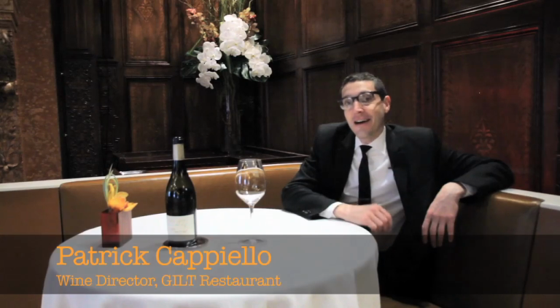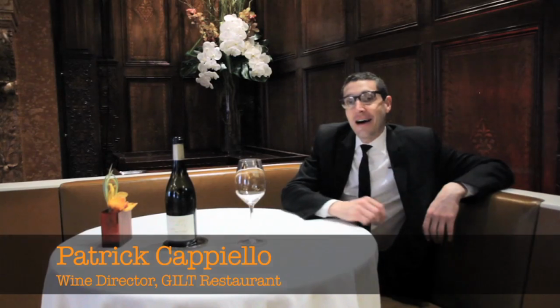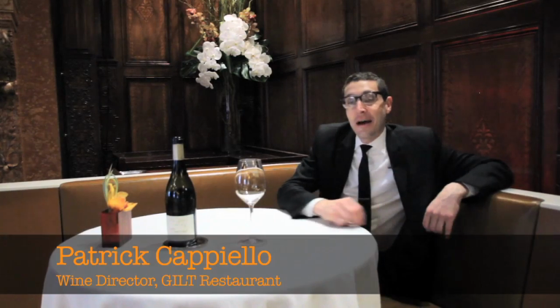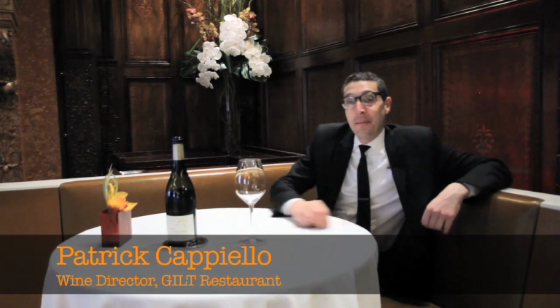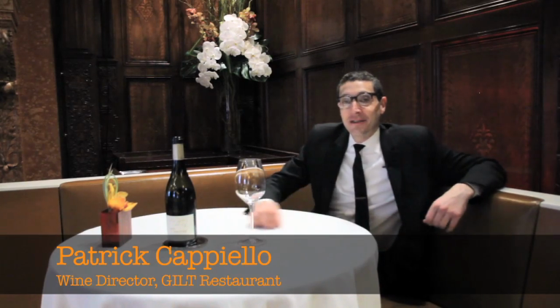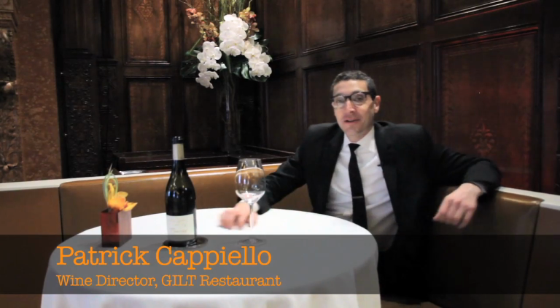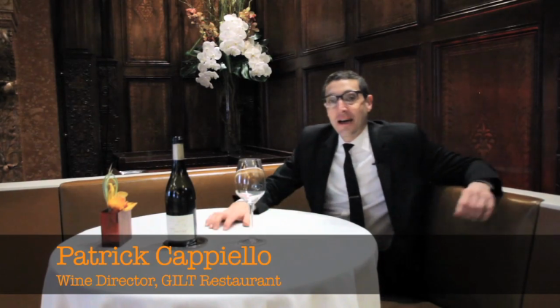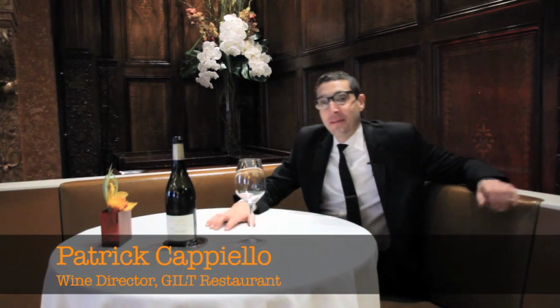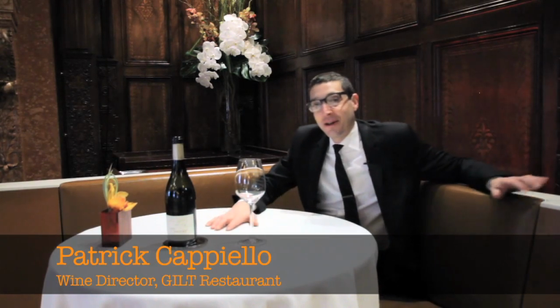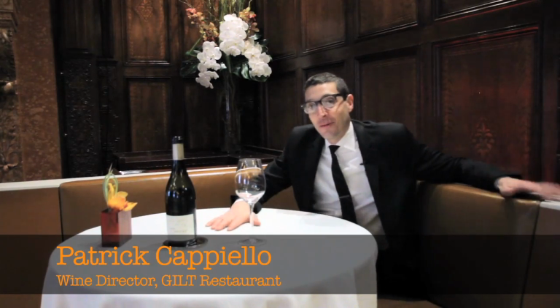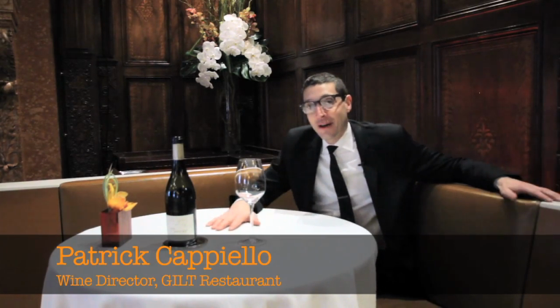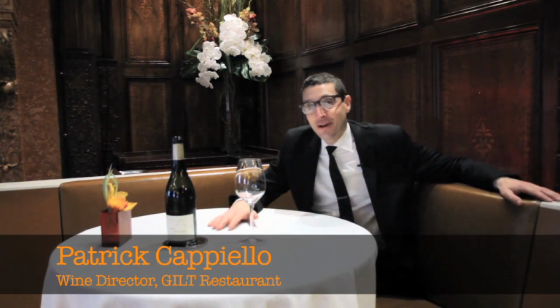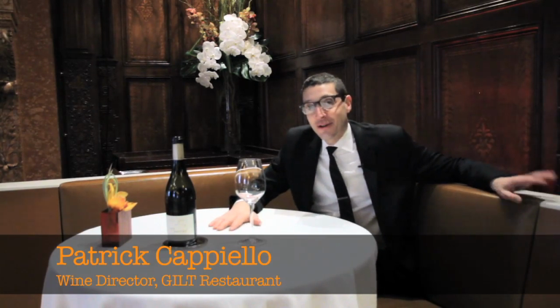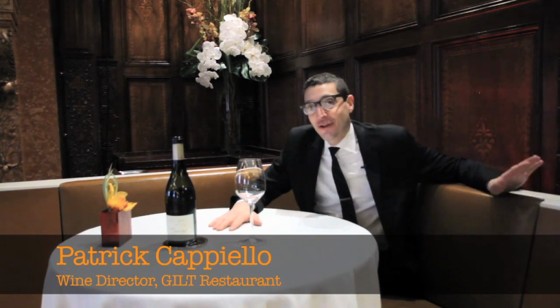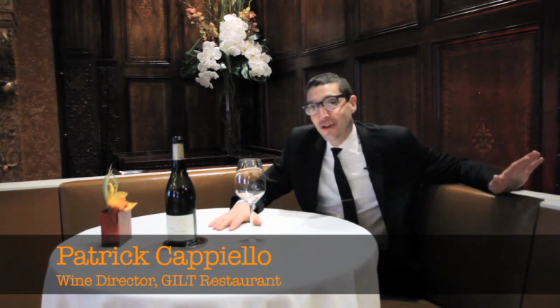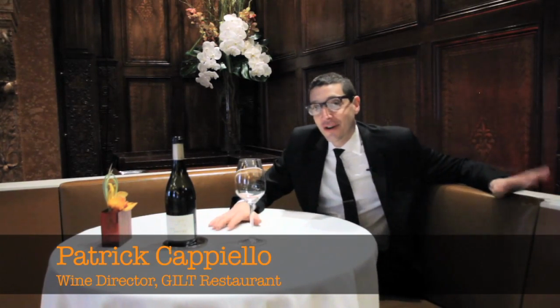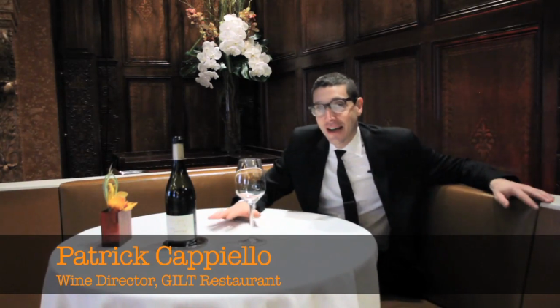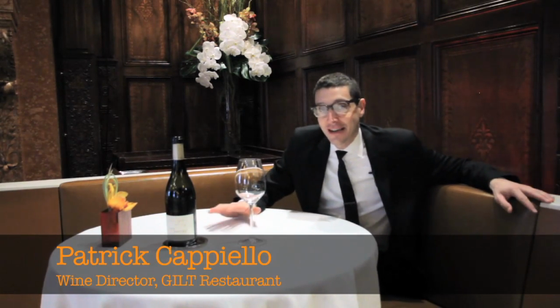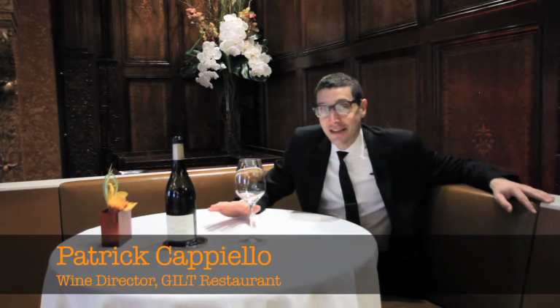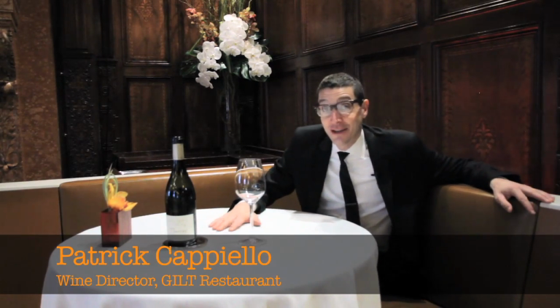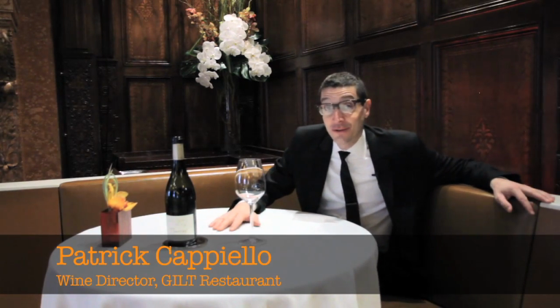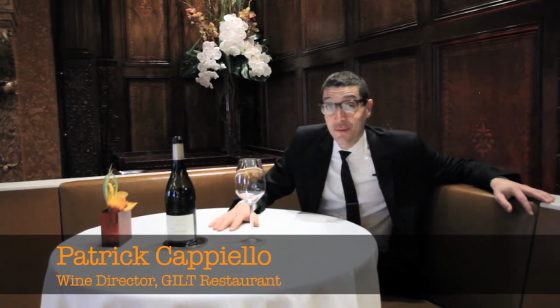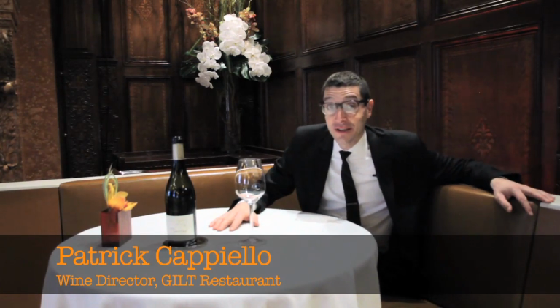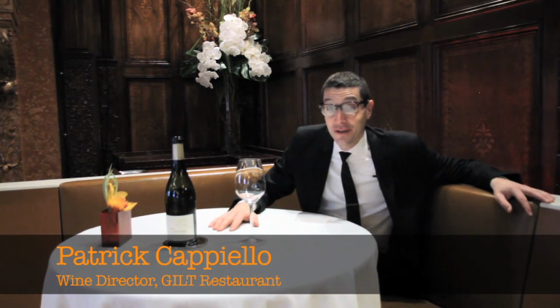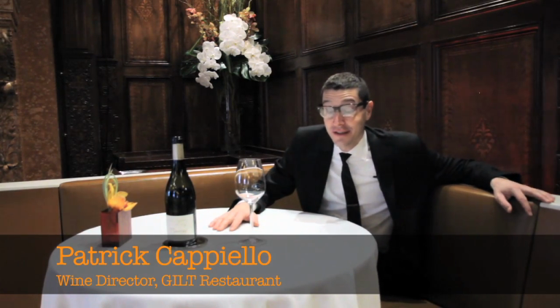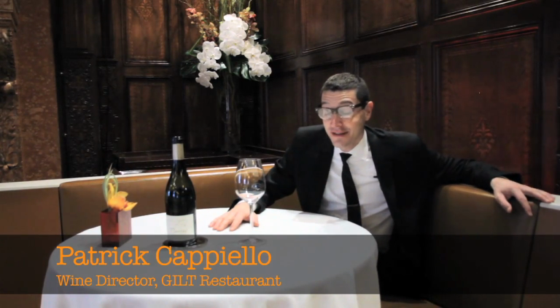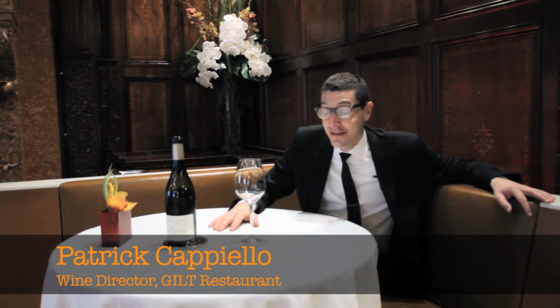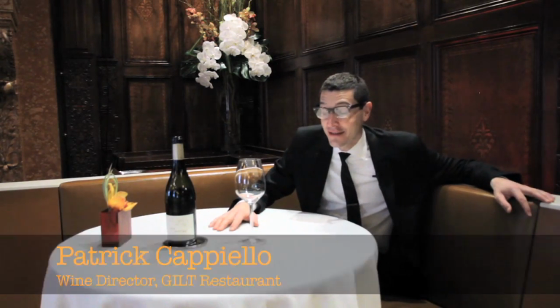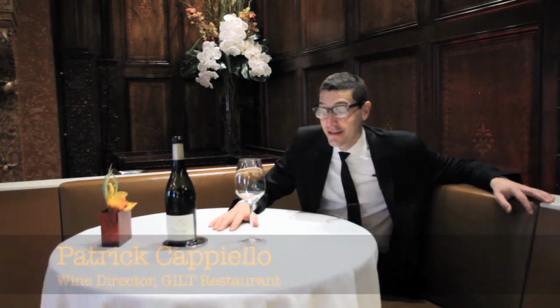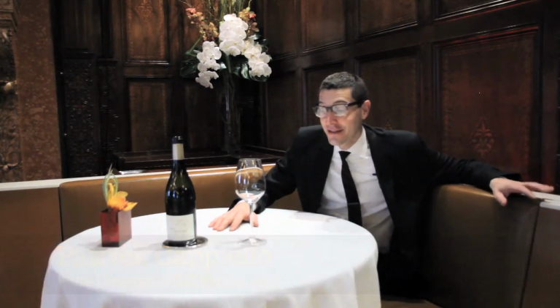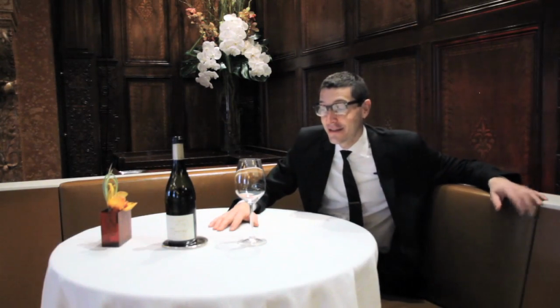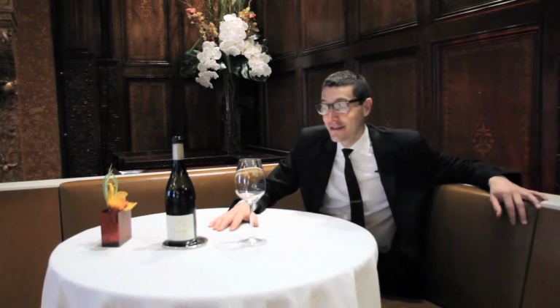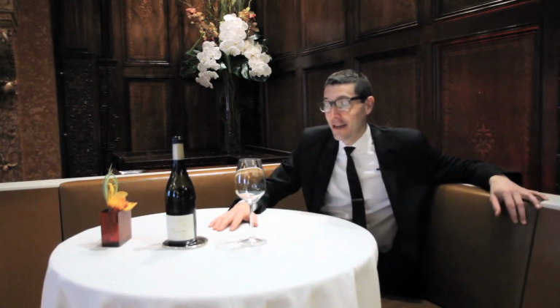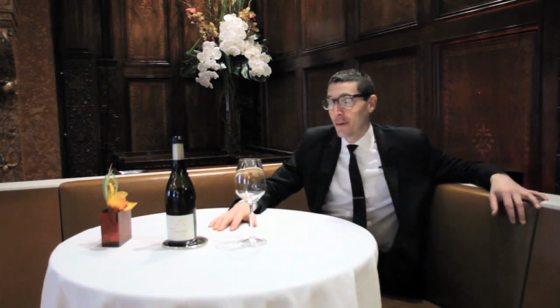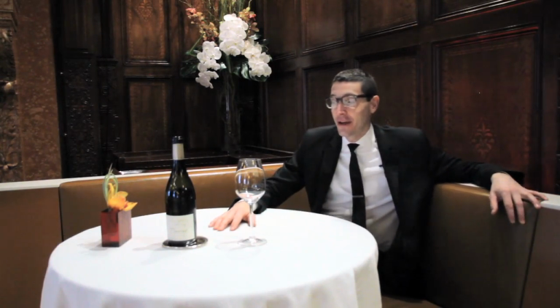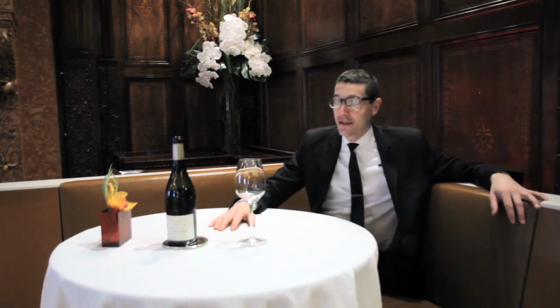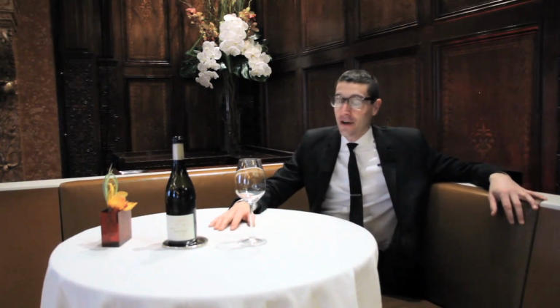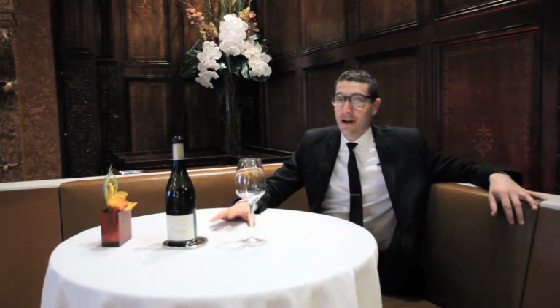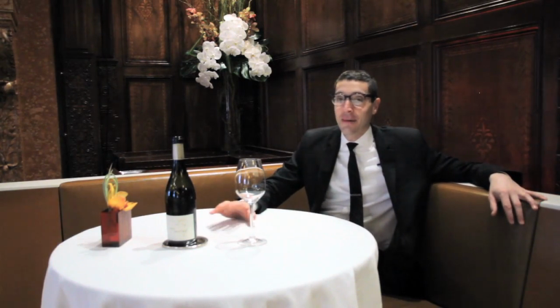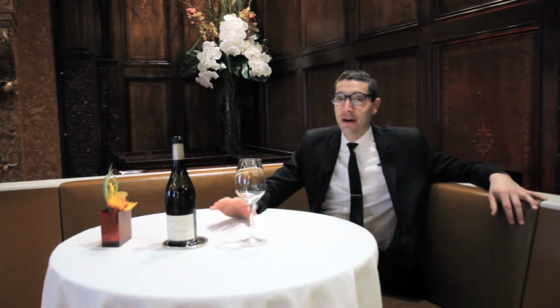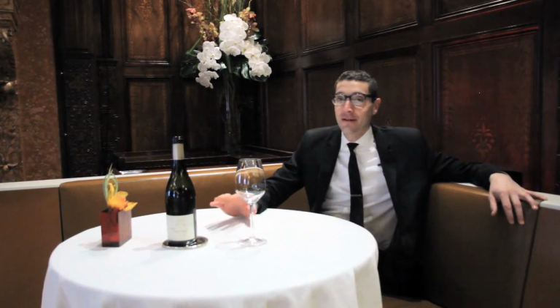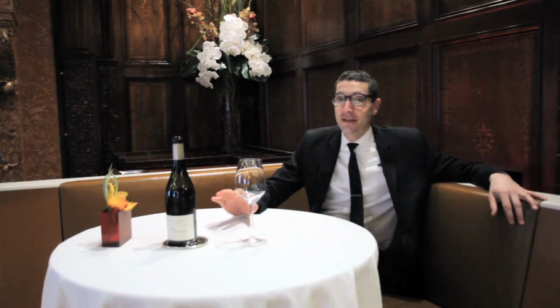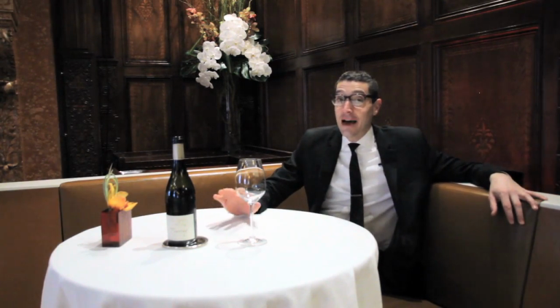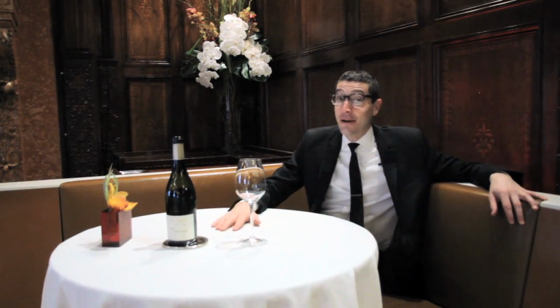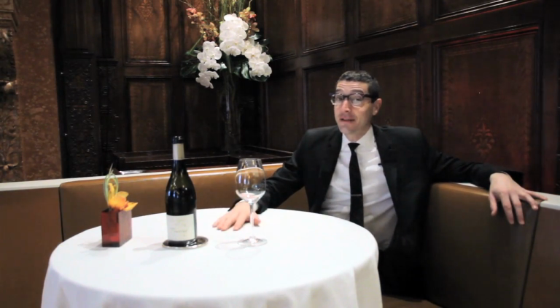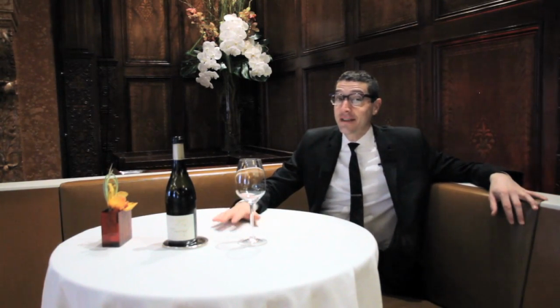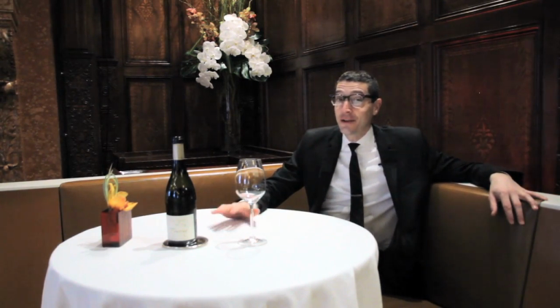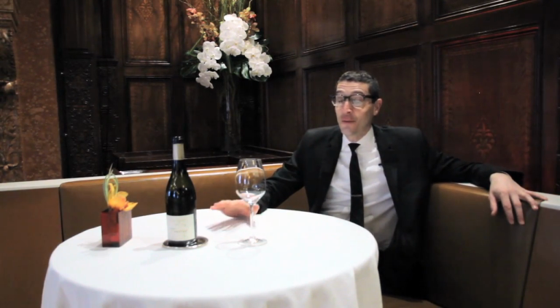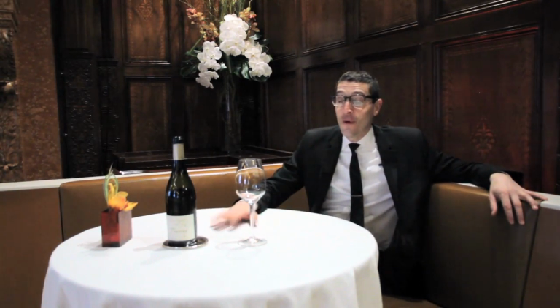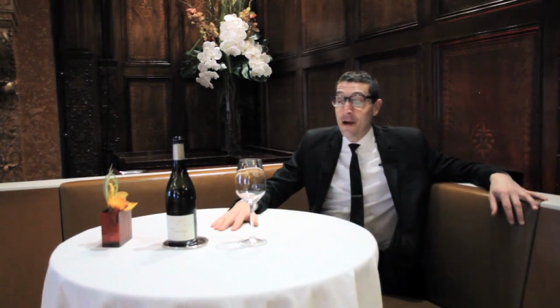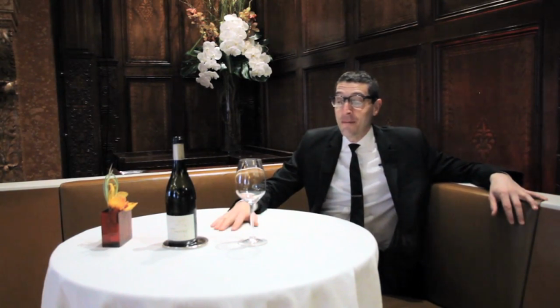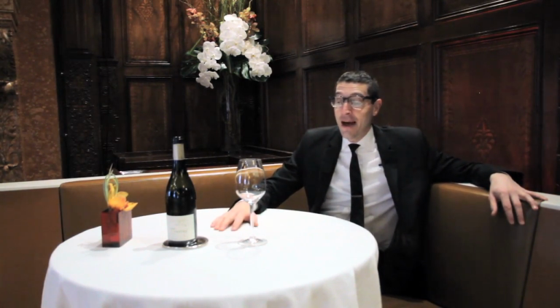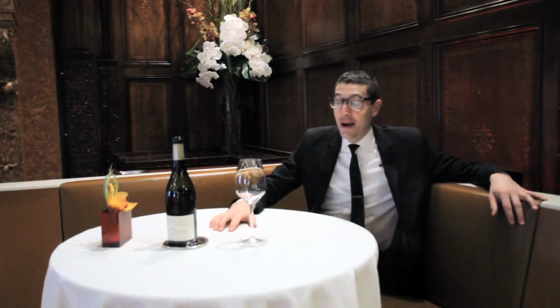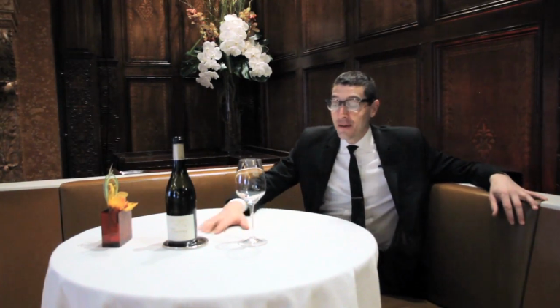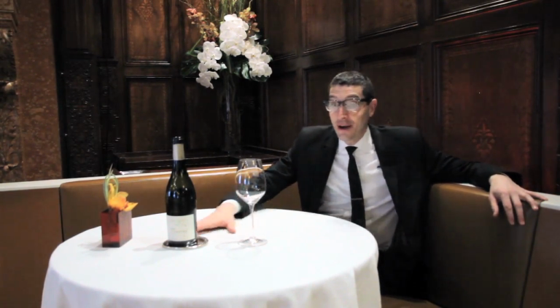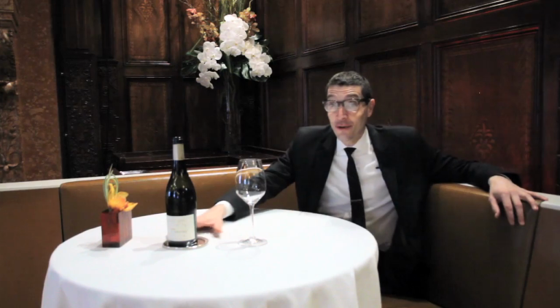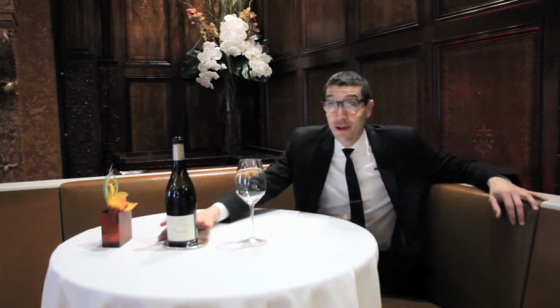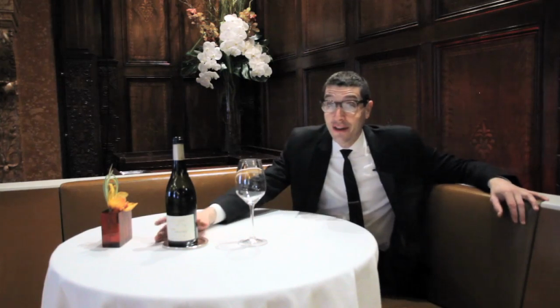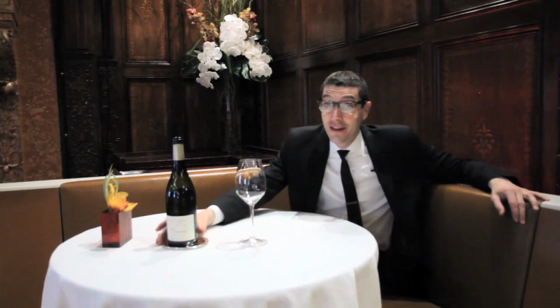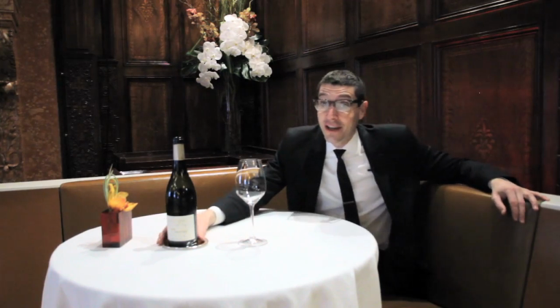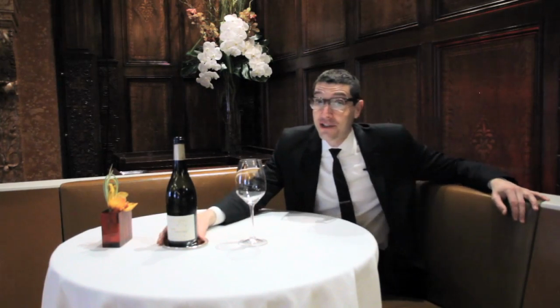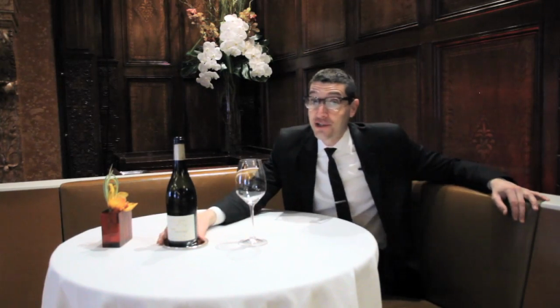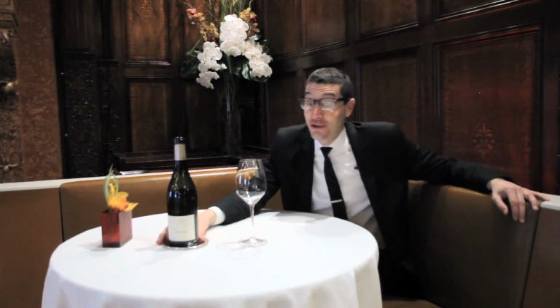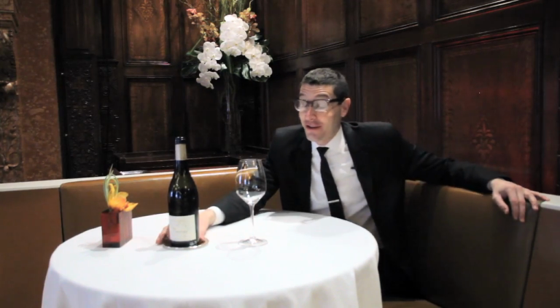Hi, I'm Patrick Cappiello, wine director at Gilt Restaurants. Today we're going to talk about how you send your wine back without looking like a jerk.